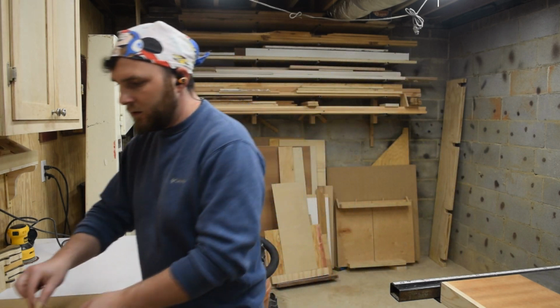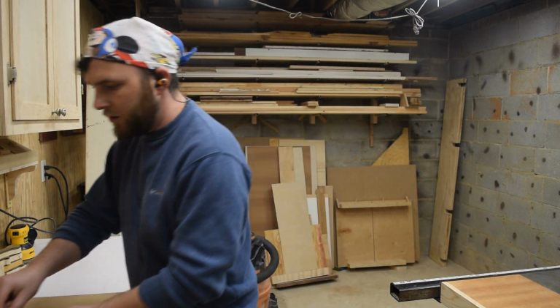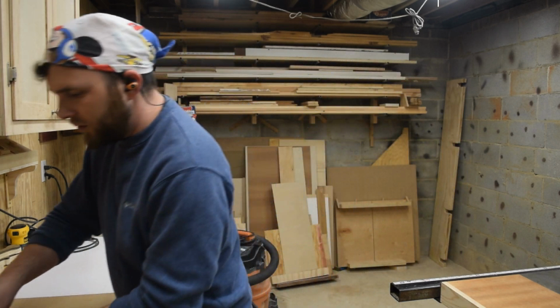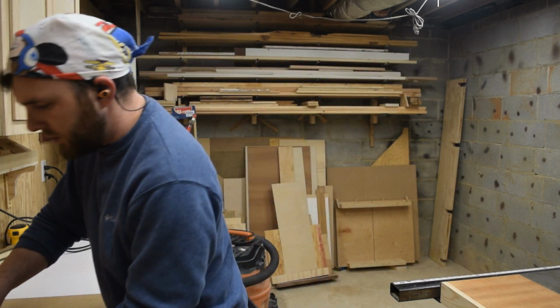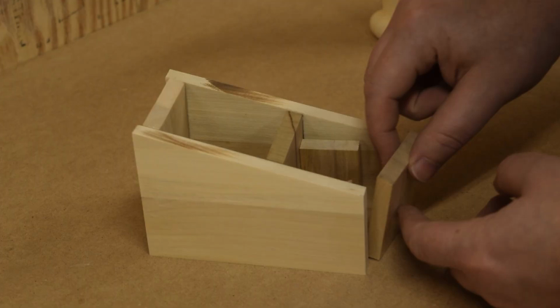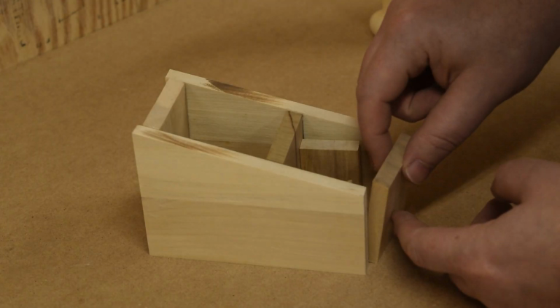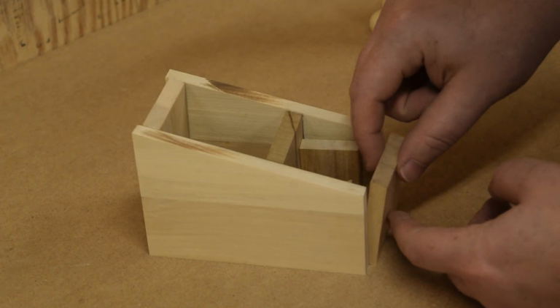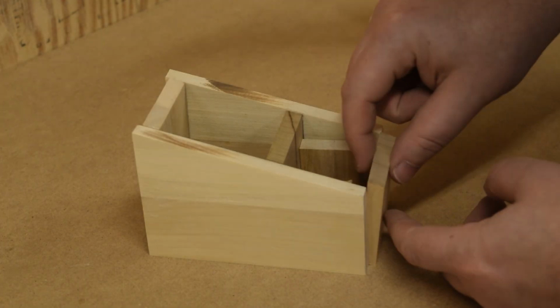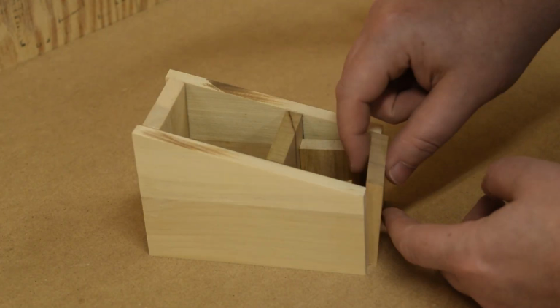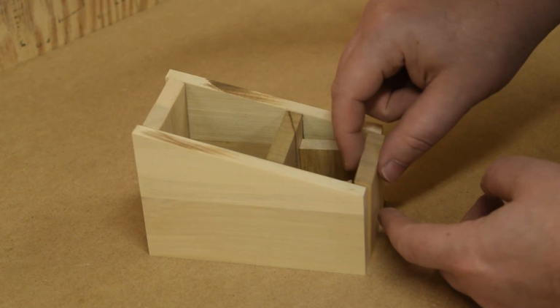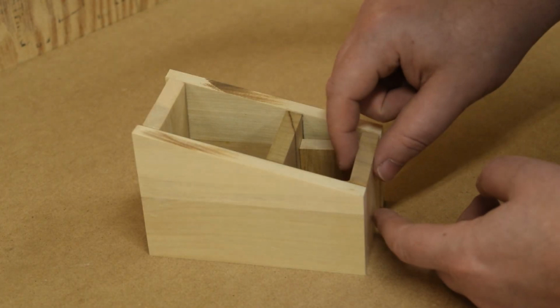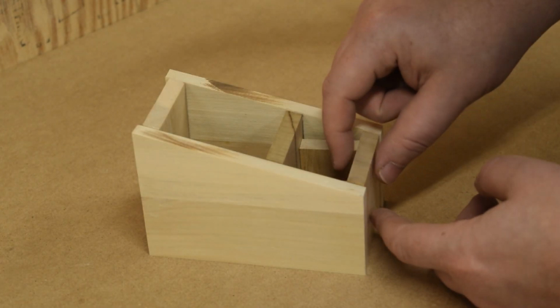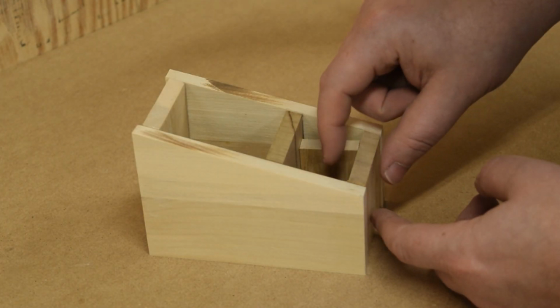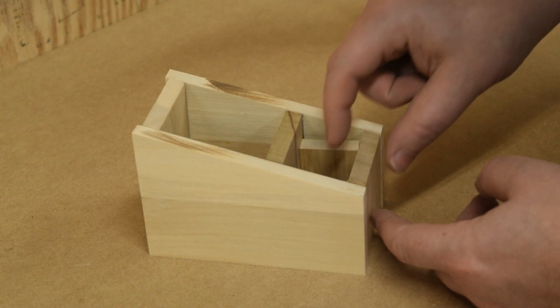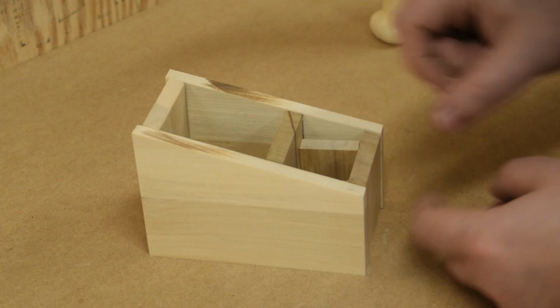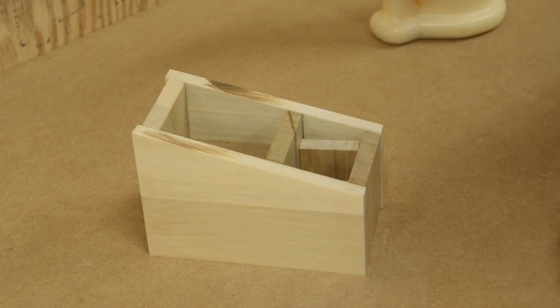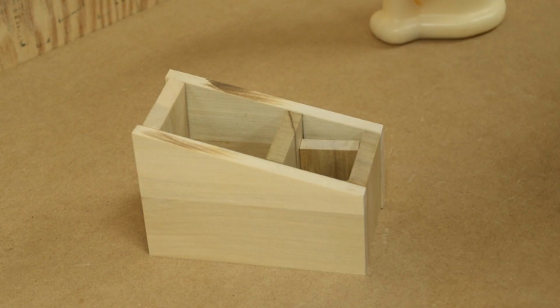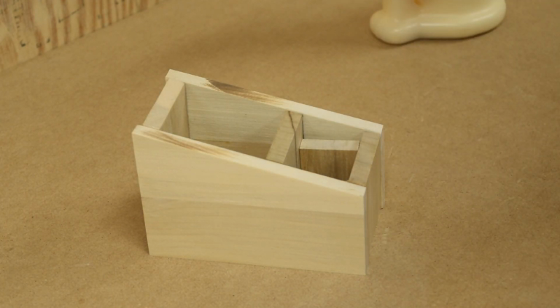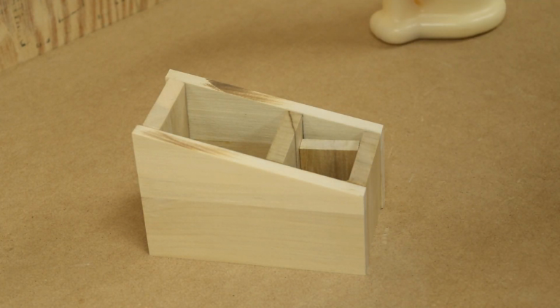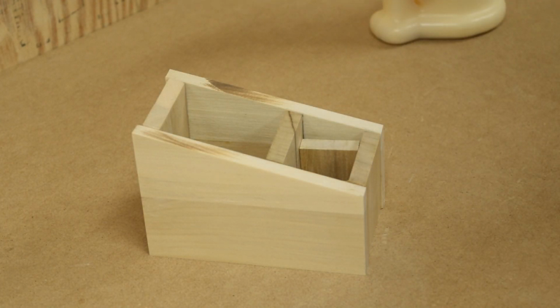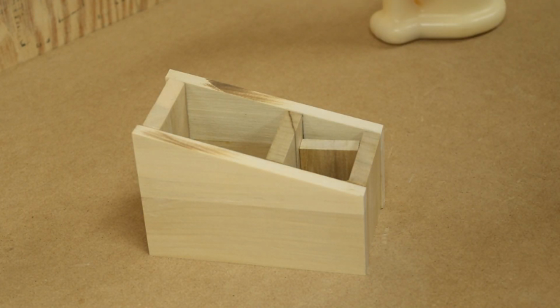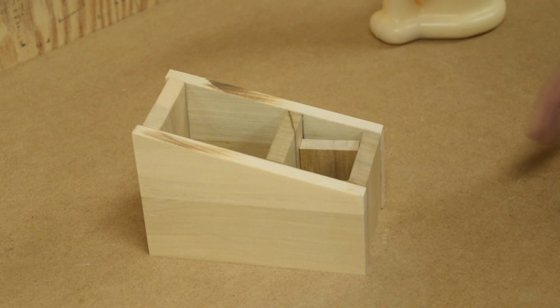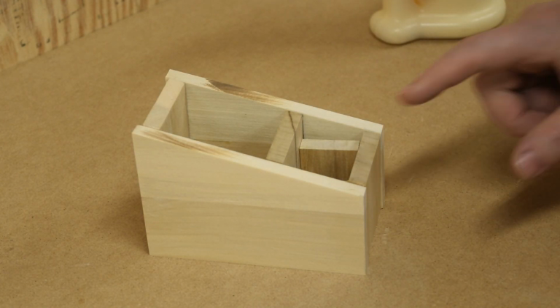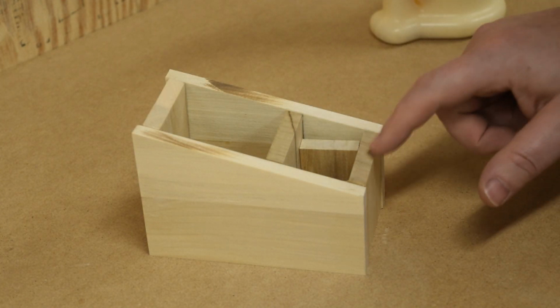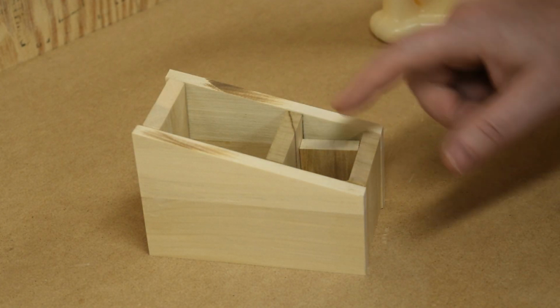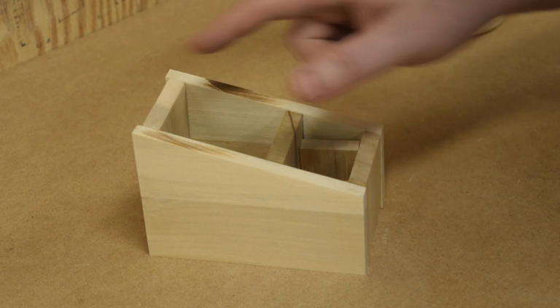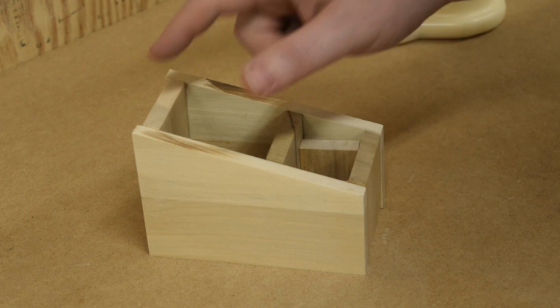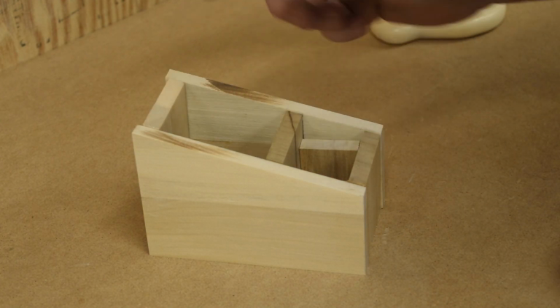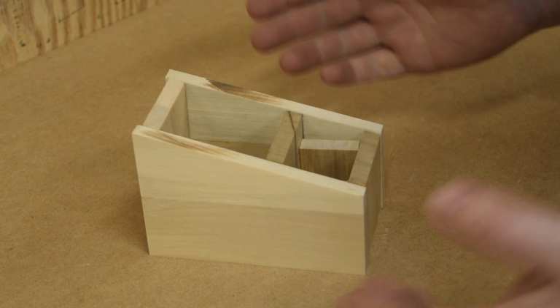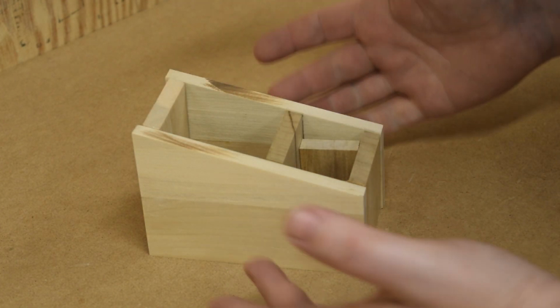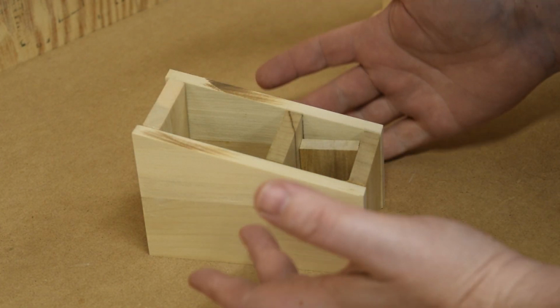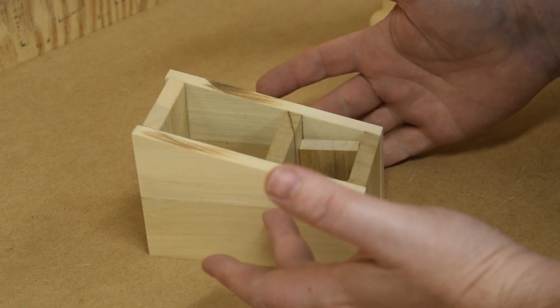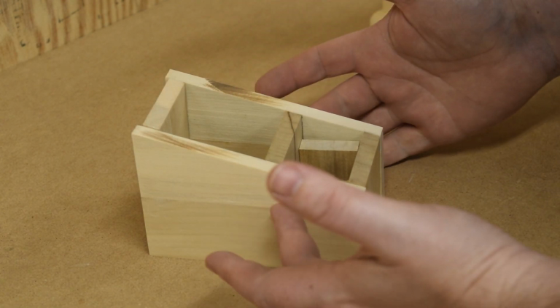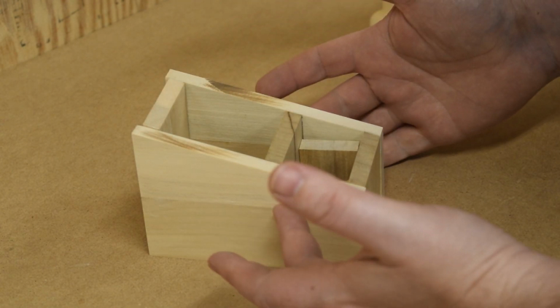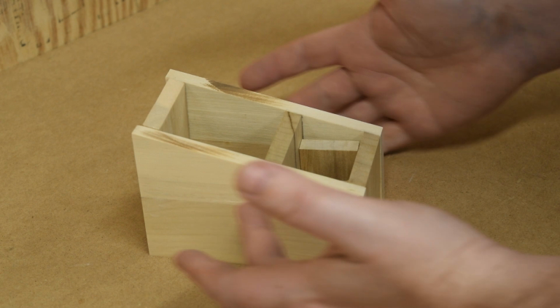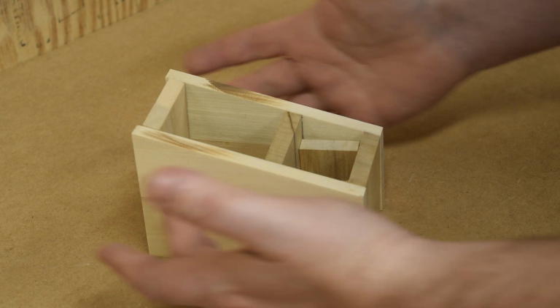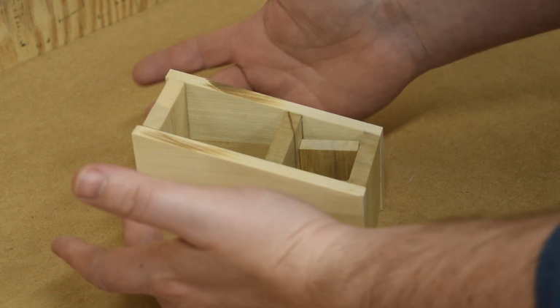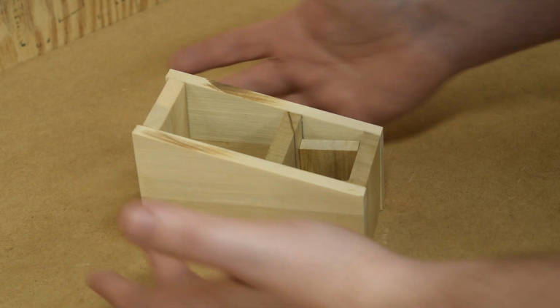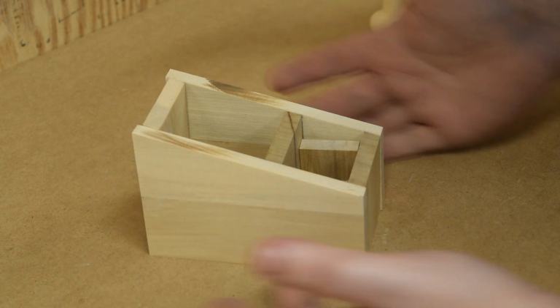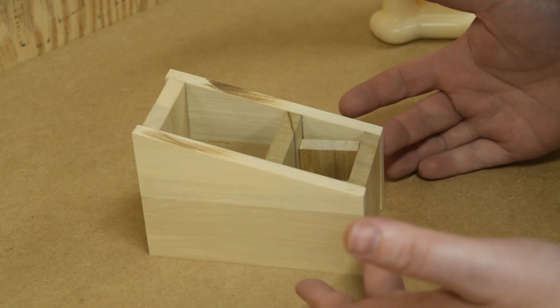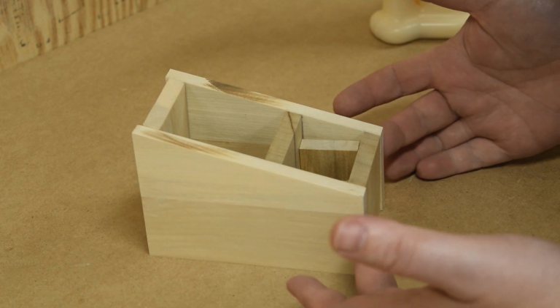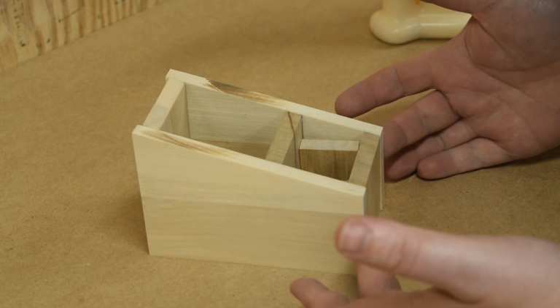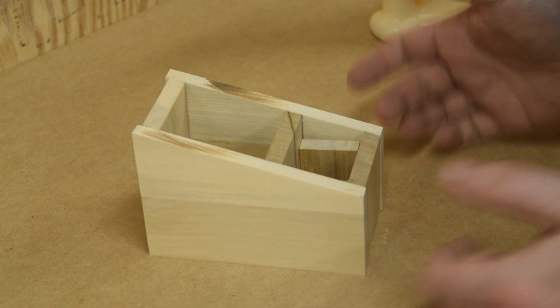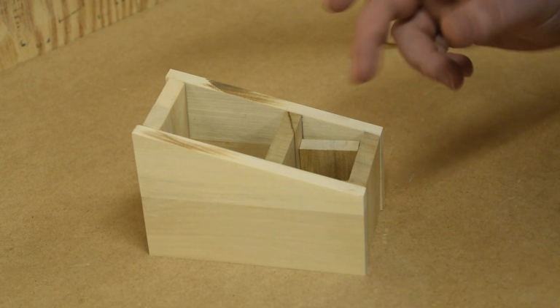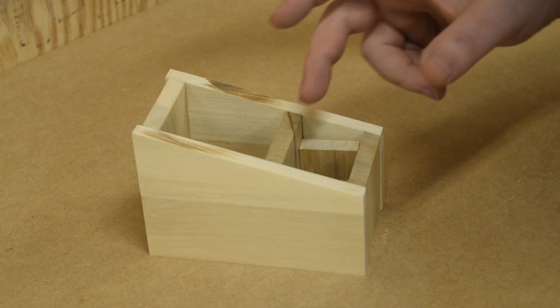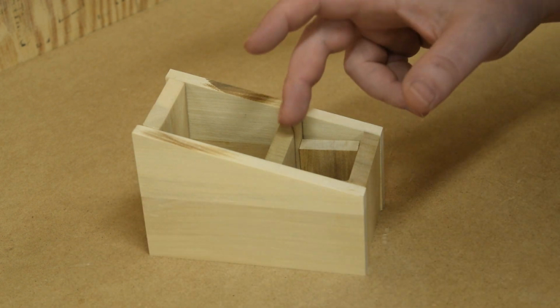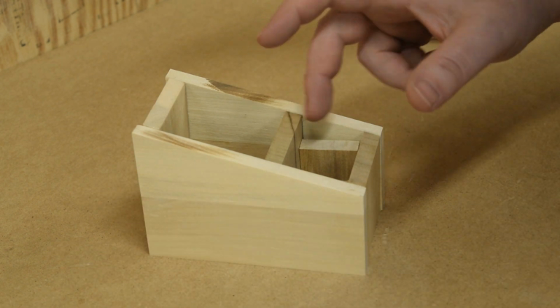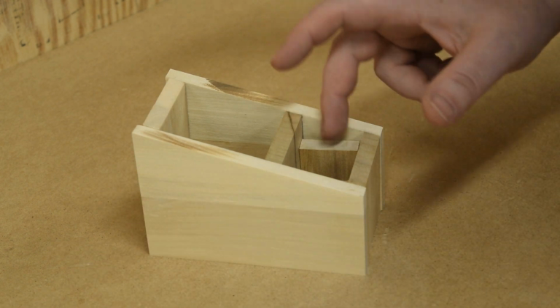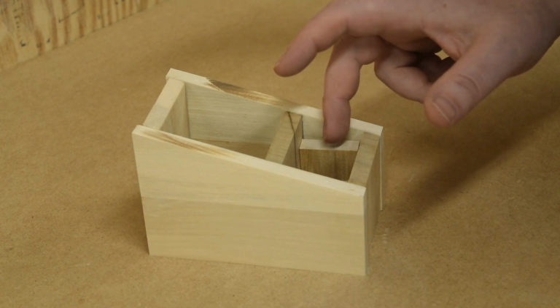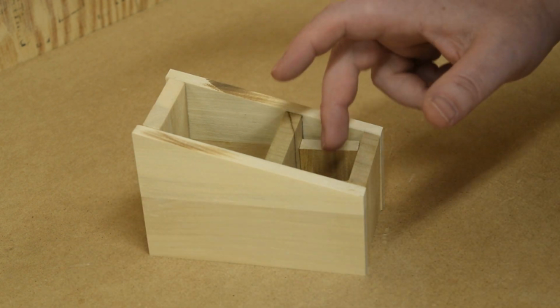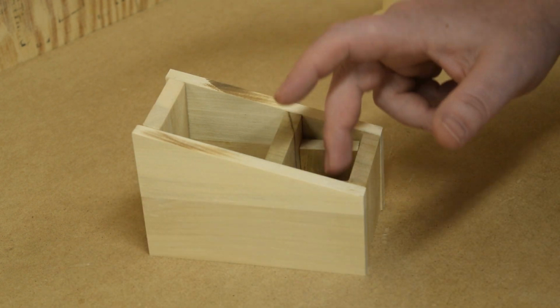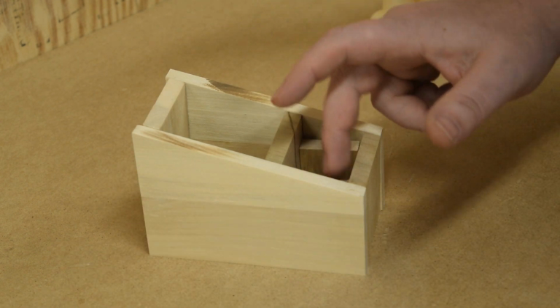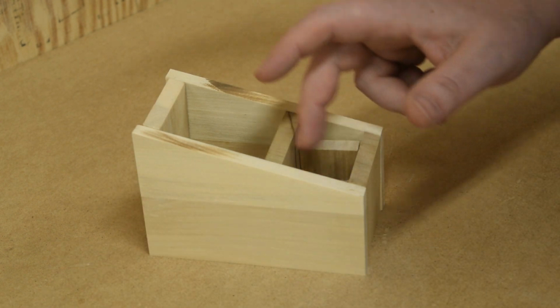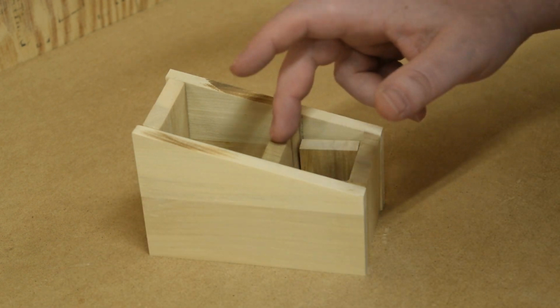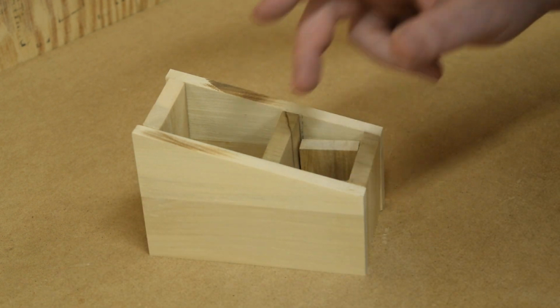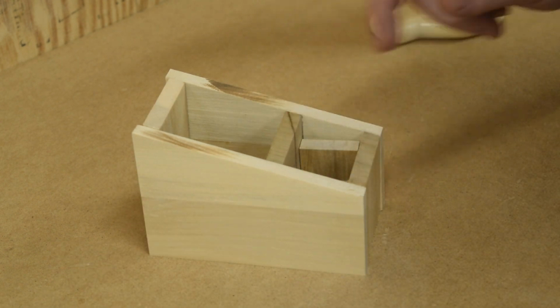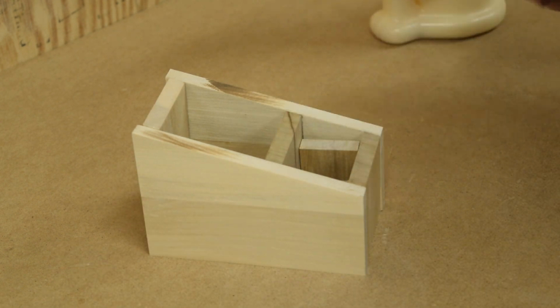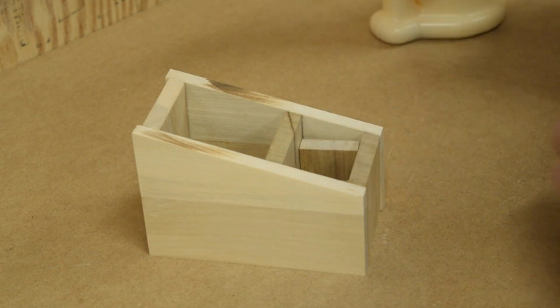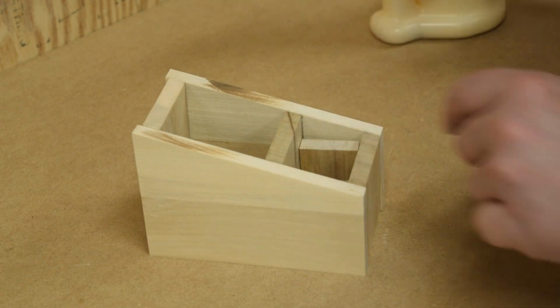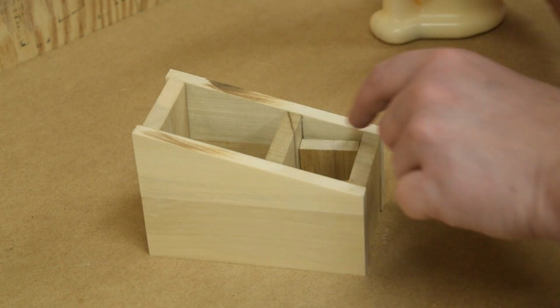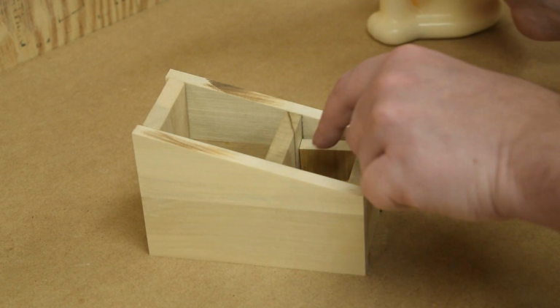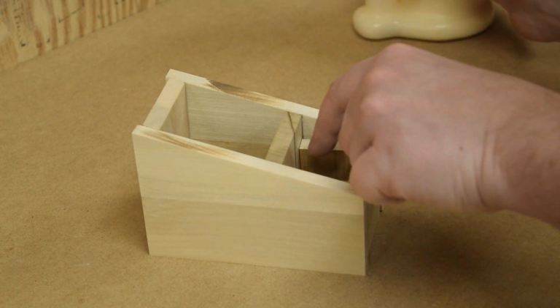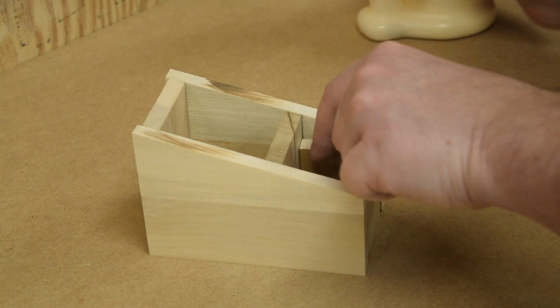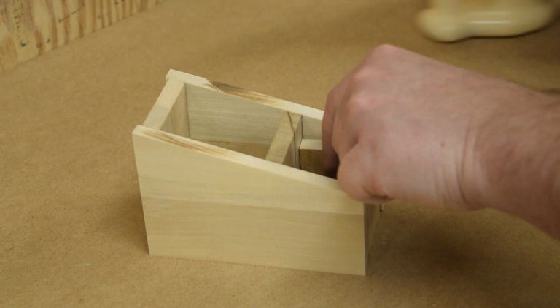All right, time for another glue-up. The front and back will be flush with the sides, and then I've got some spacer blocks for this divider.